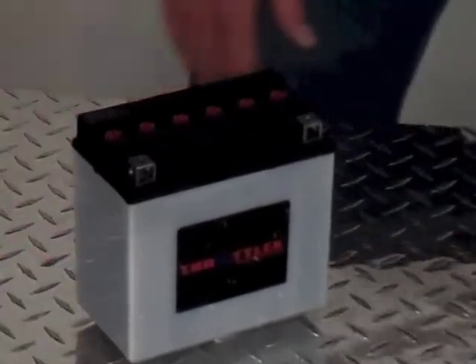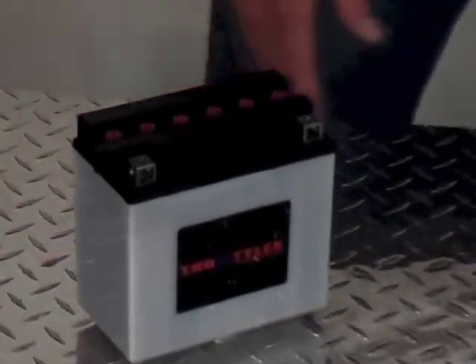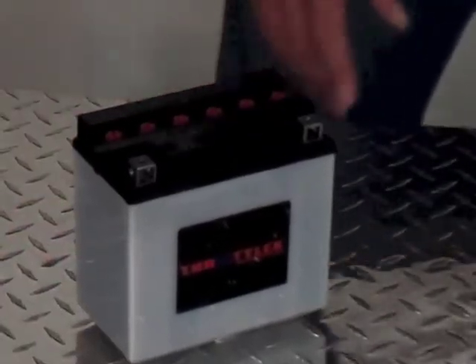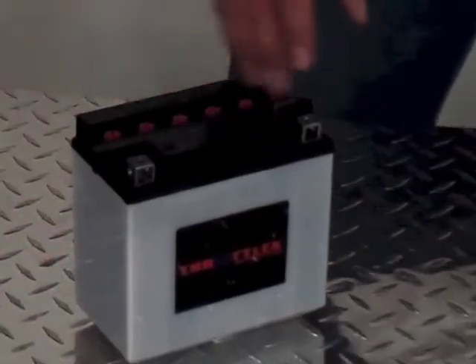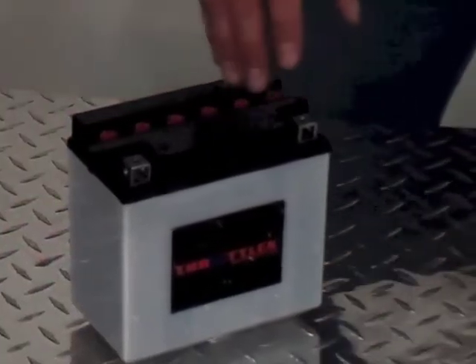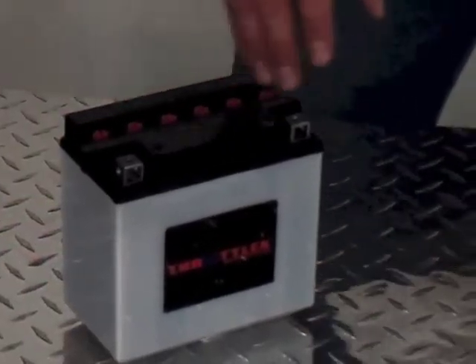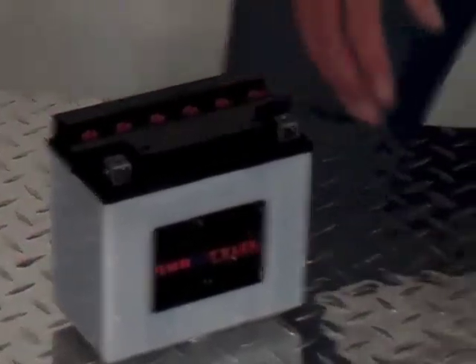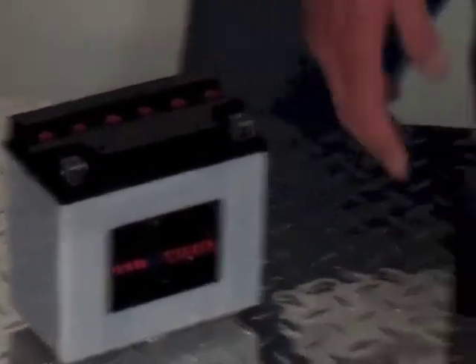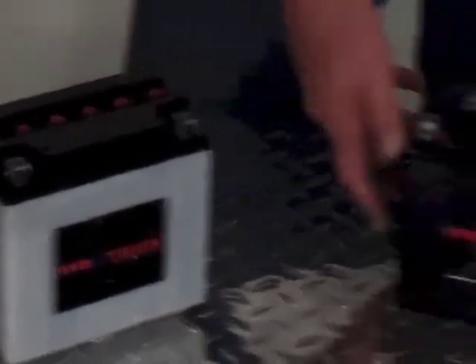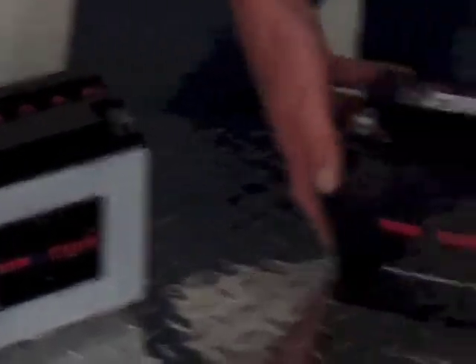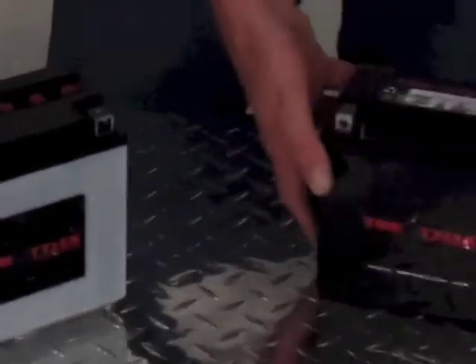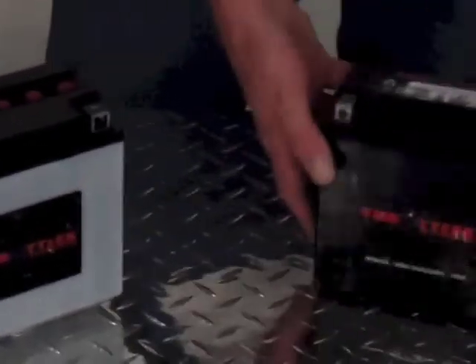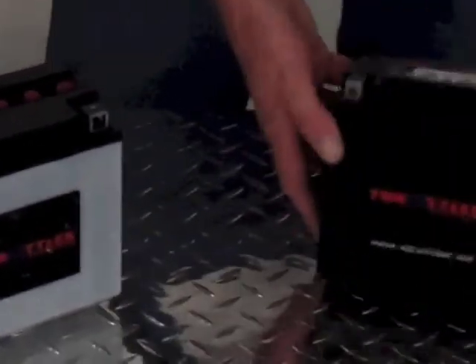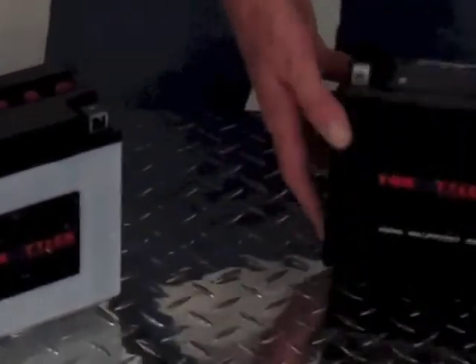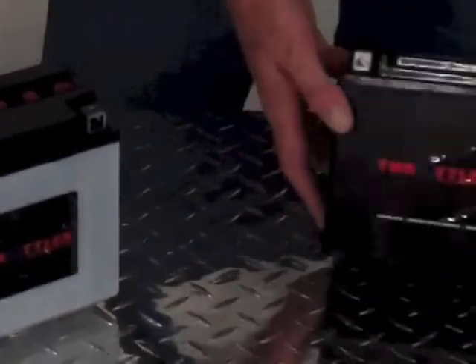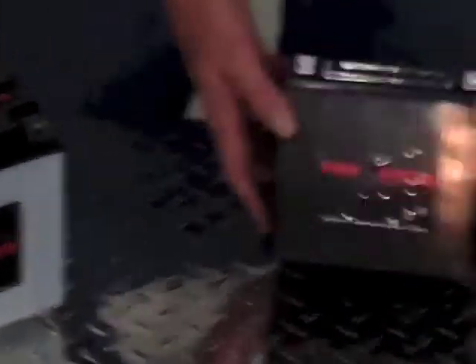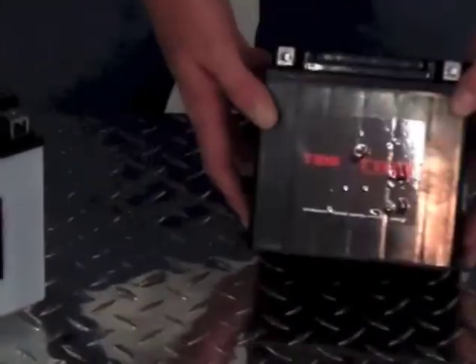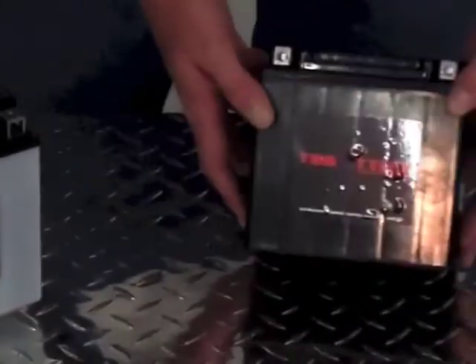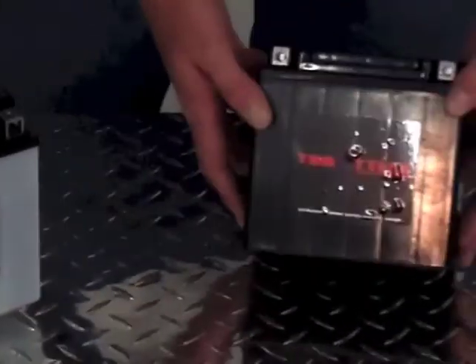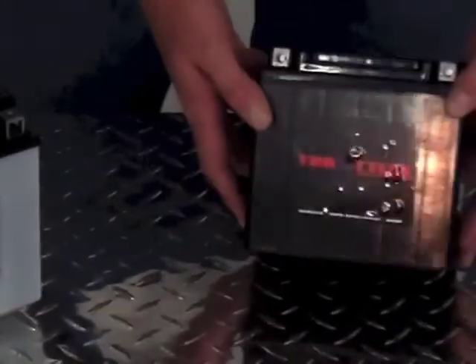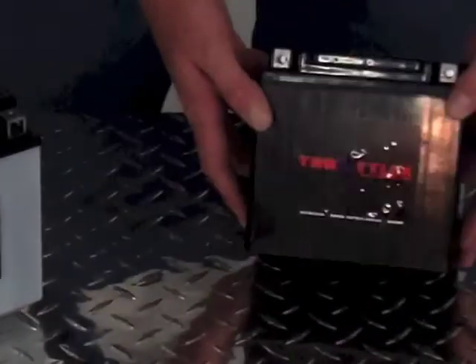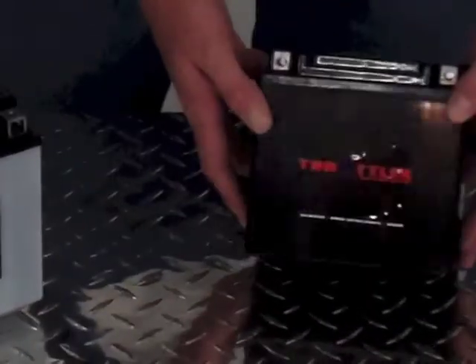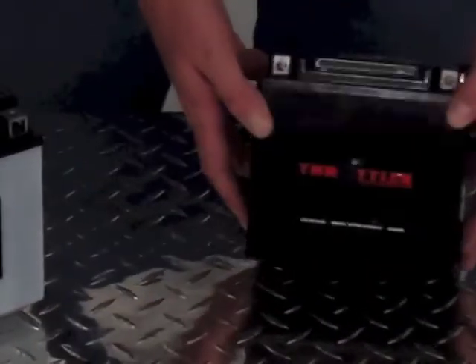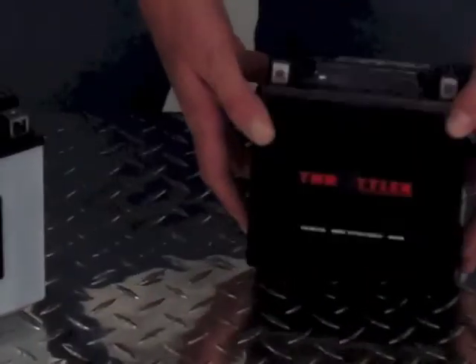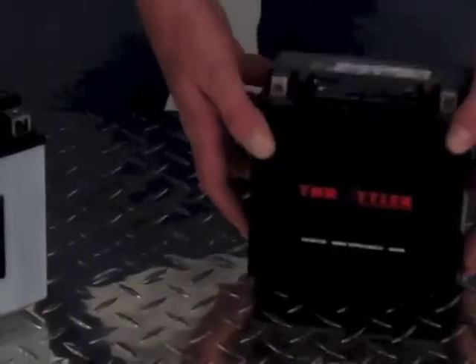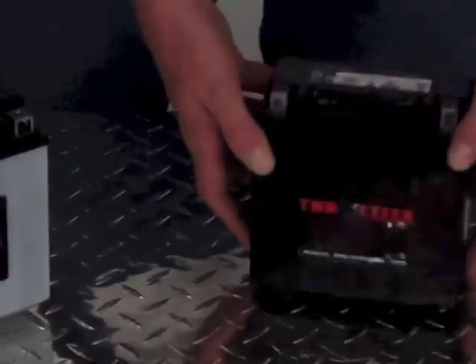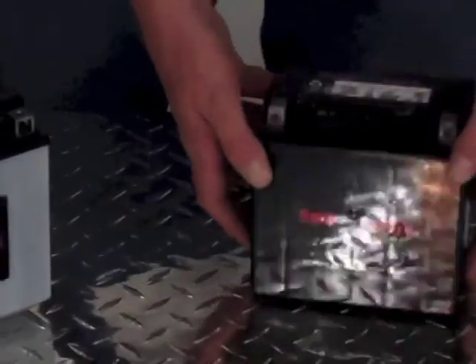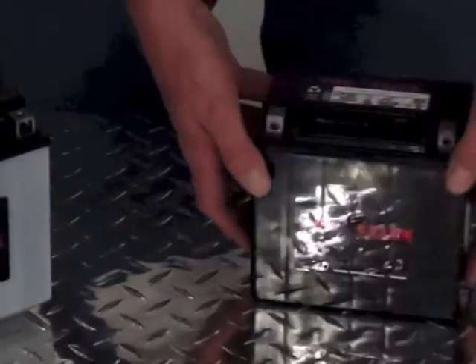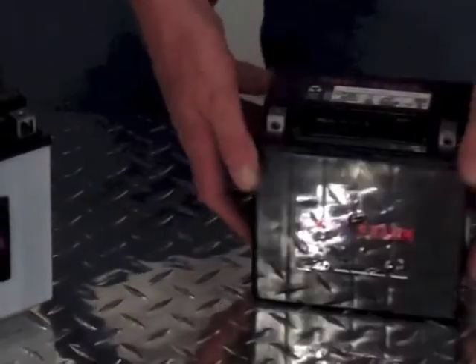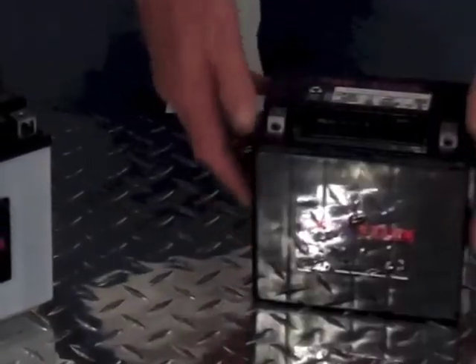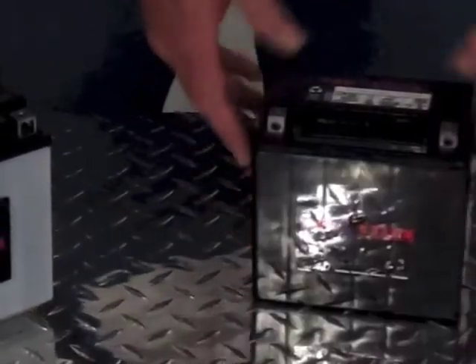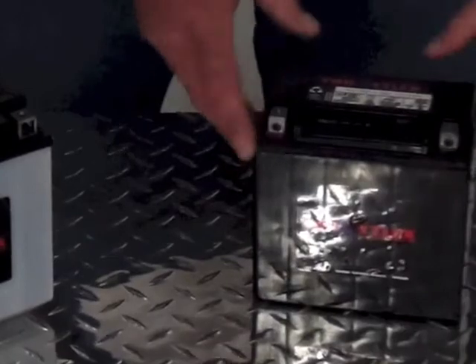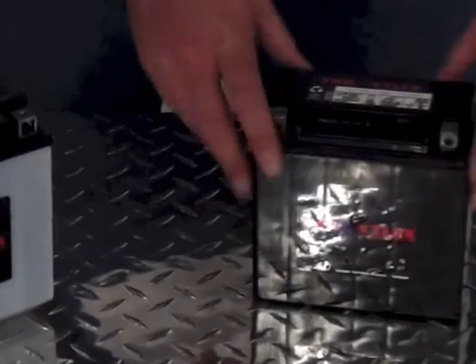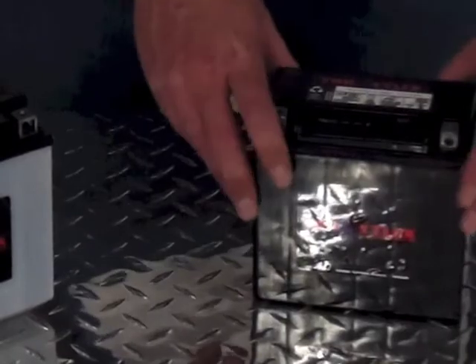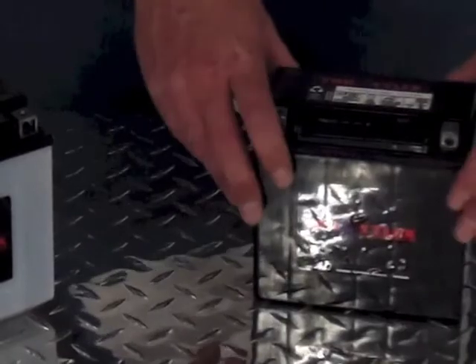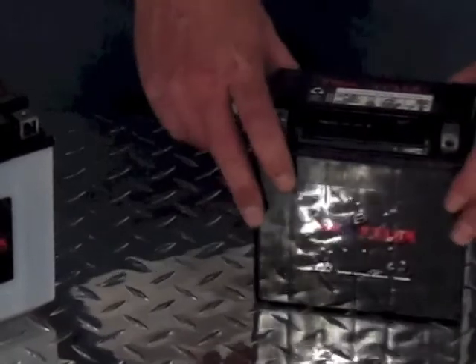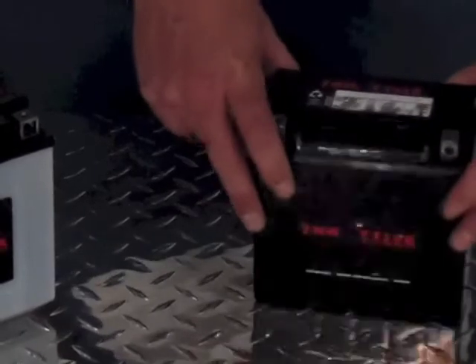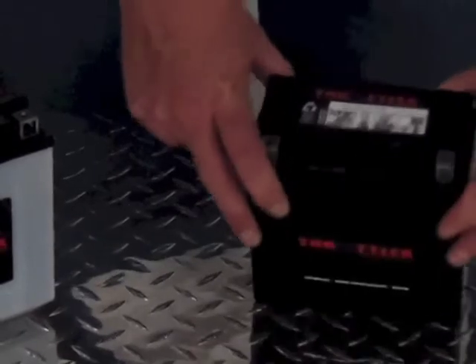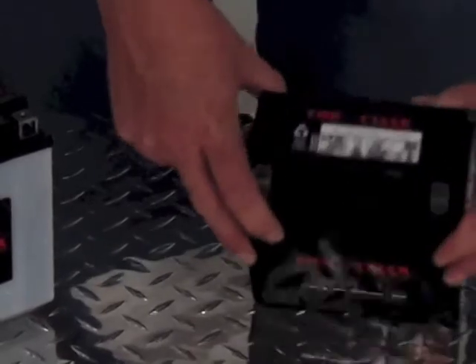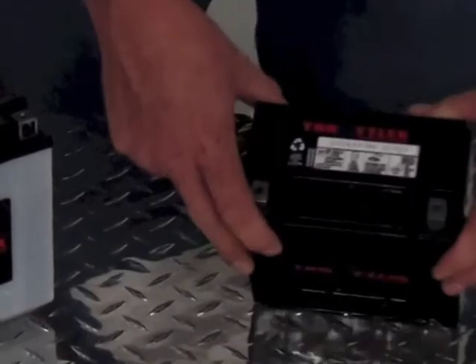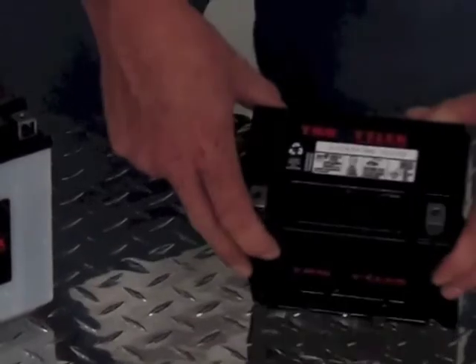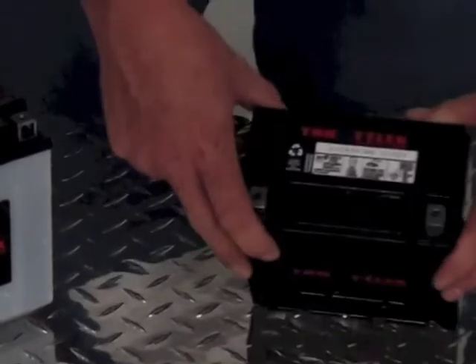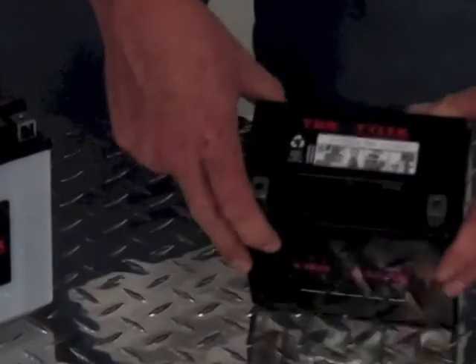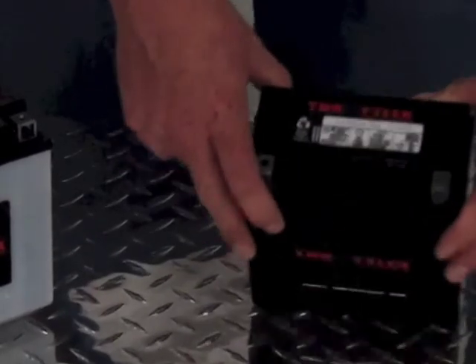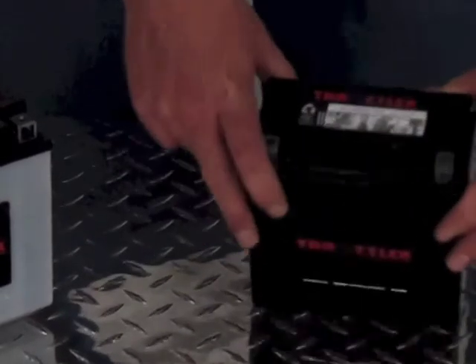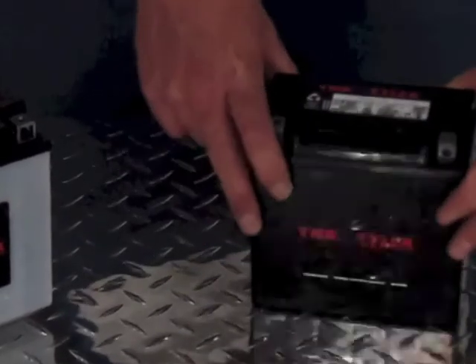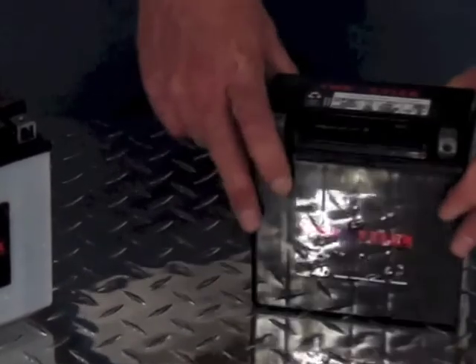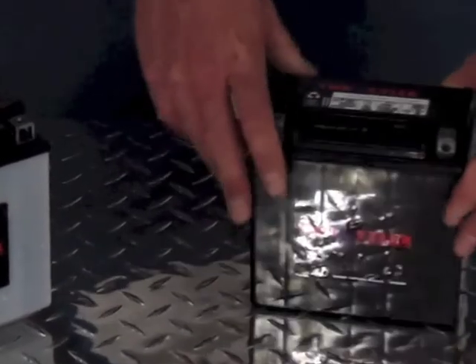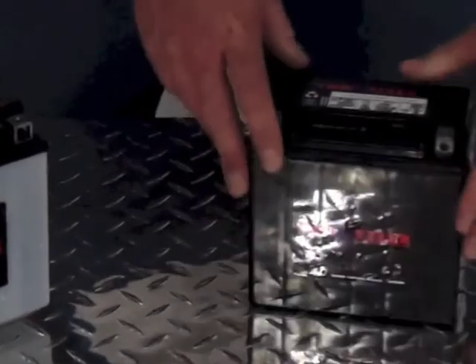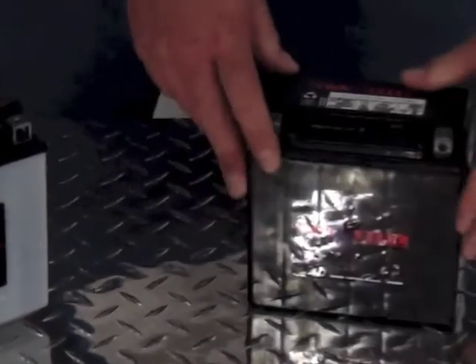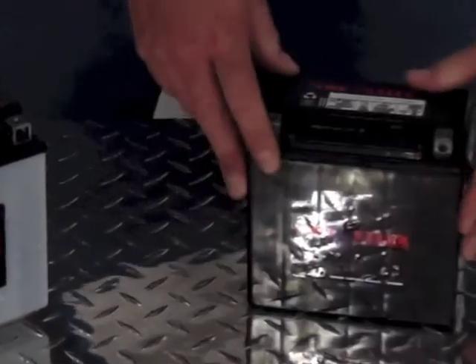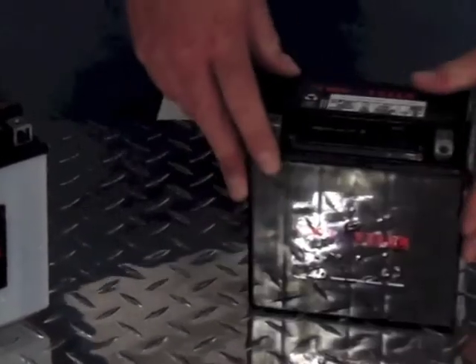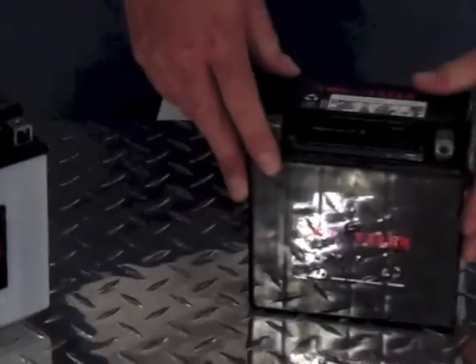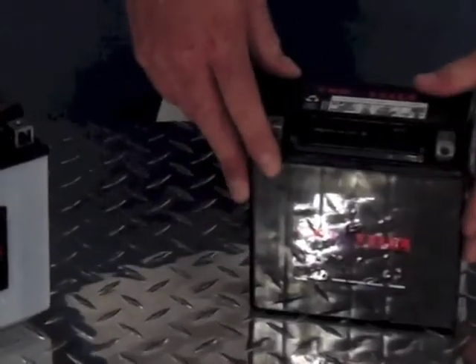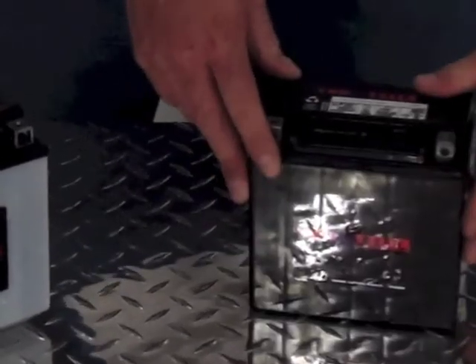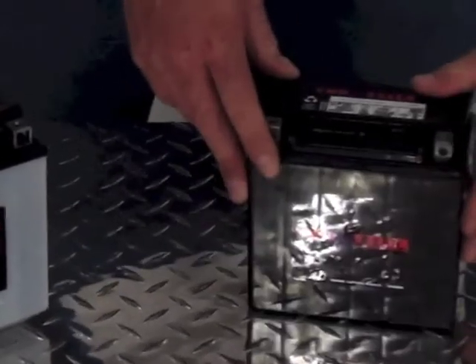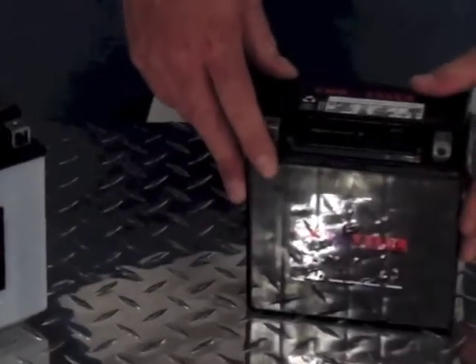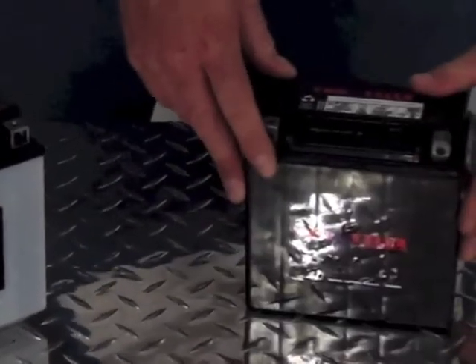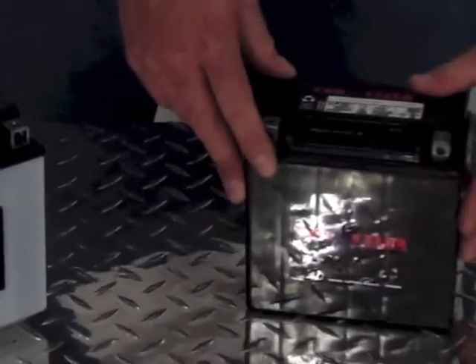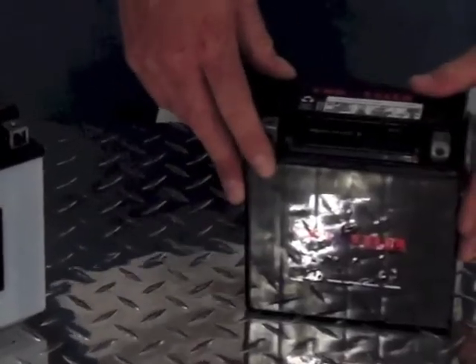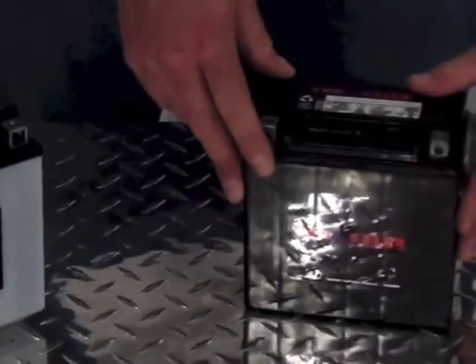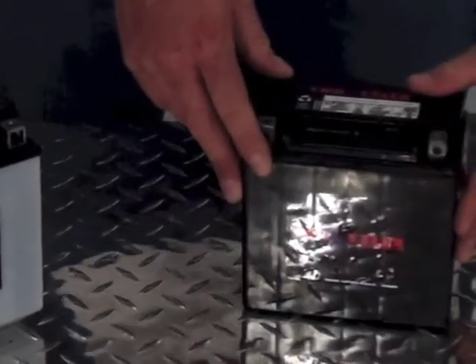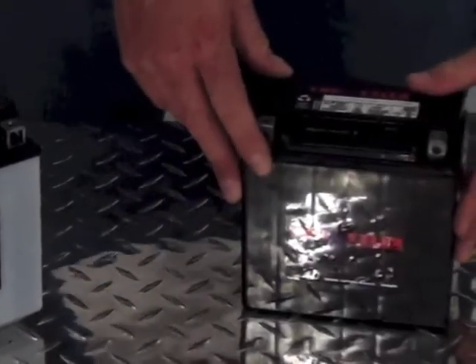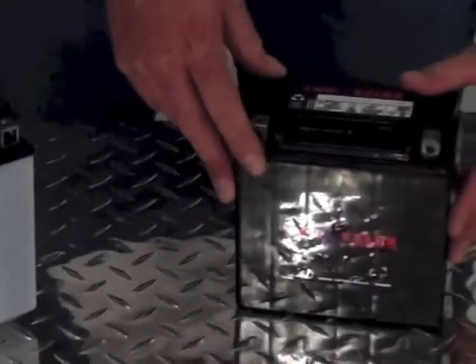Moving on to the AGM style batteries, even though they are considered to be maintenance free, there is a small amount of maintenance that needs to be done.